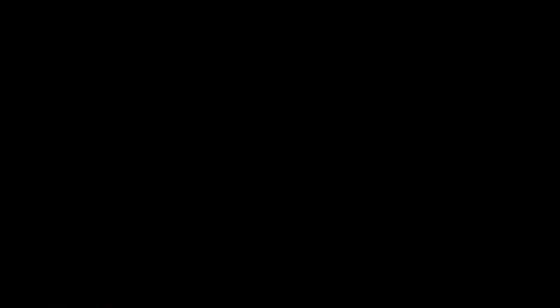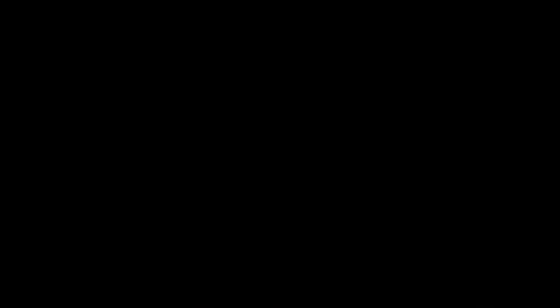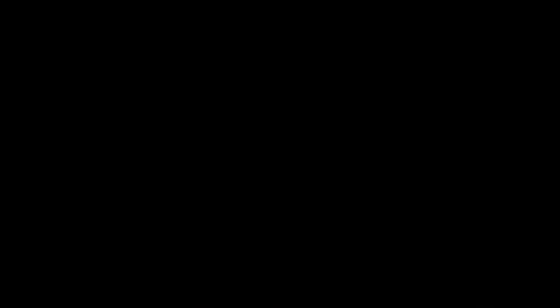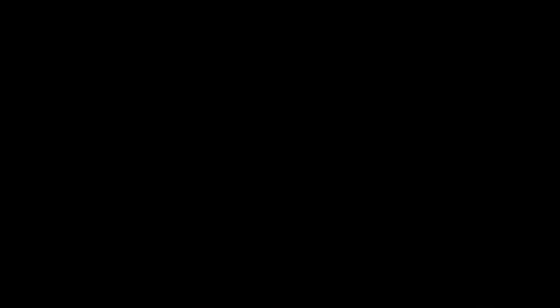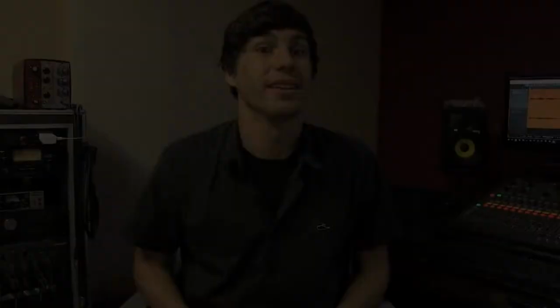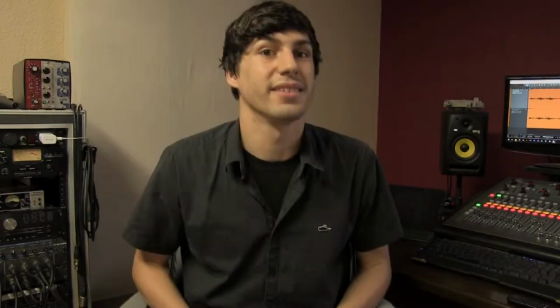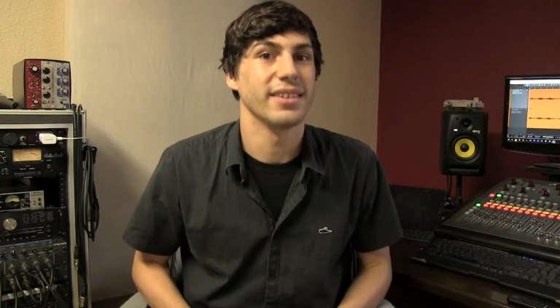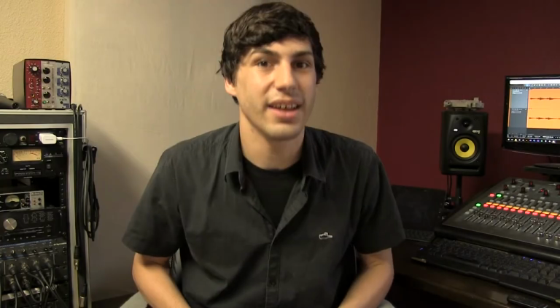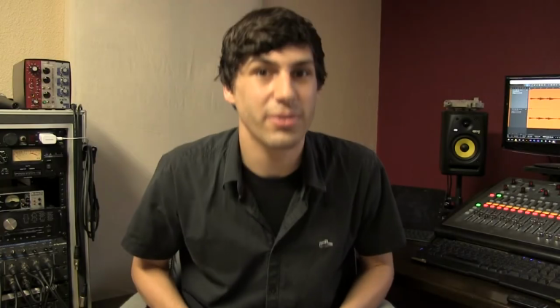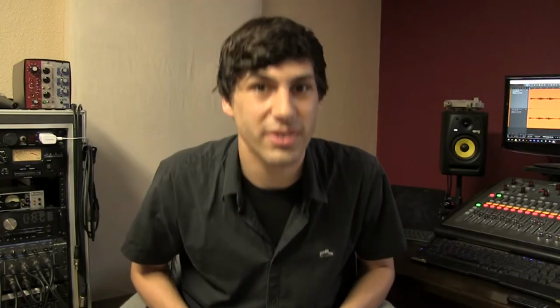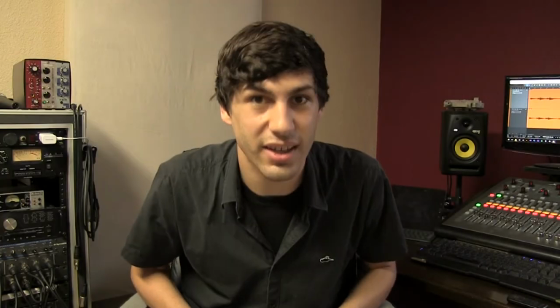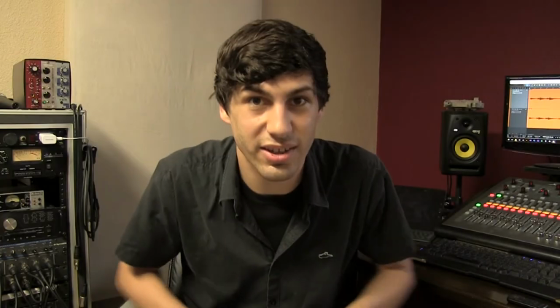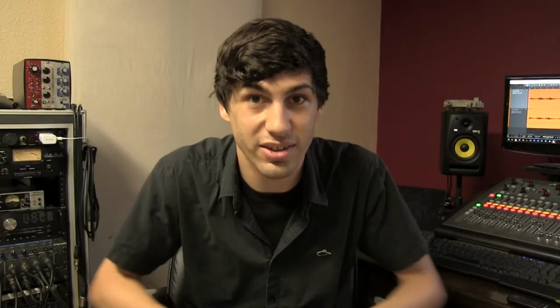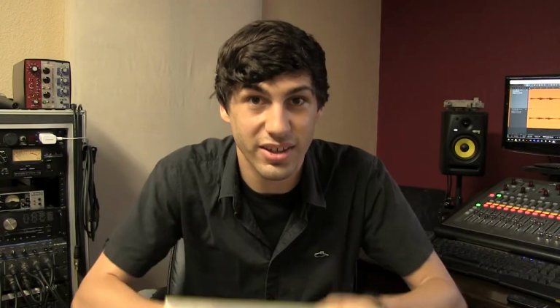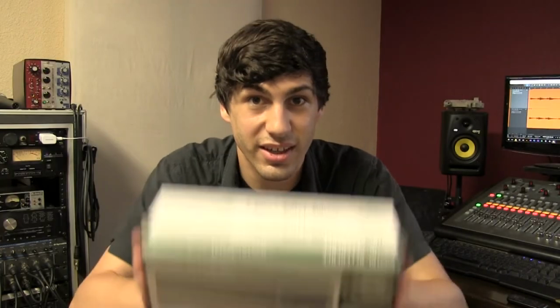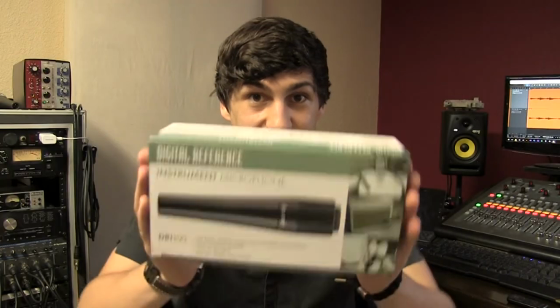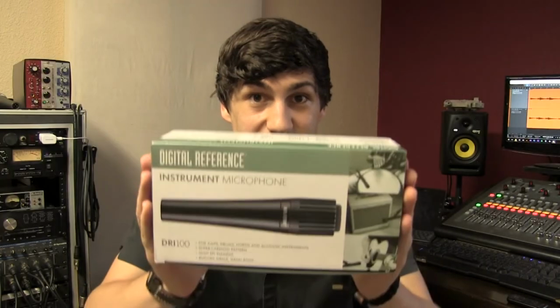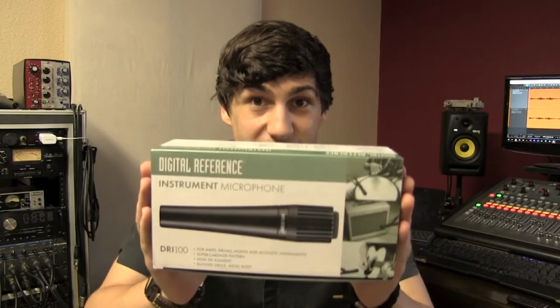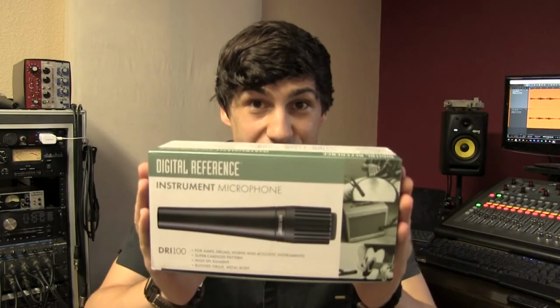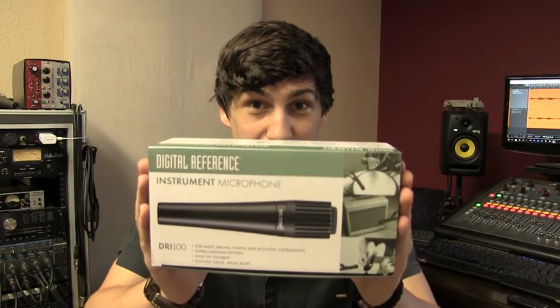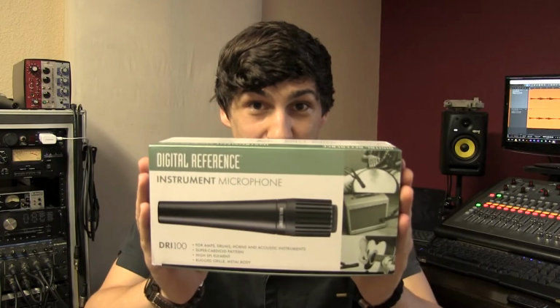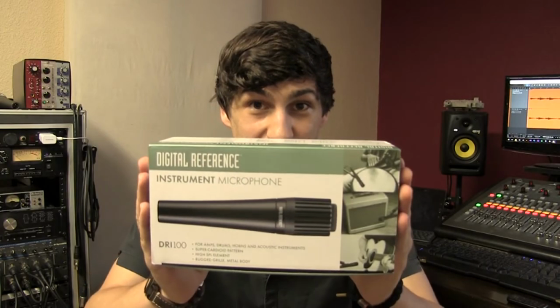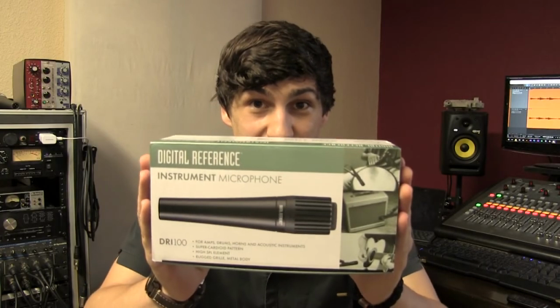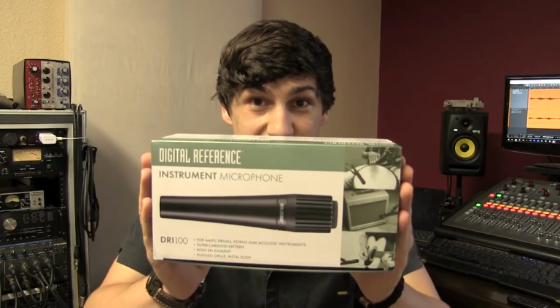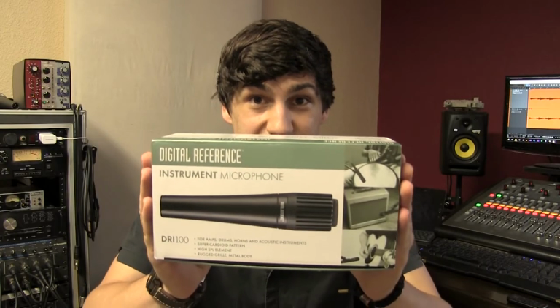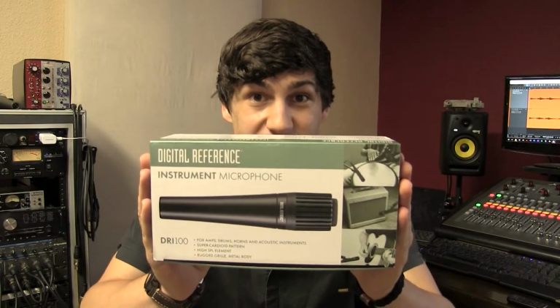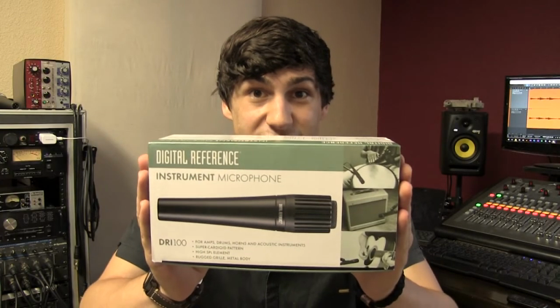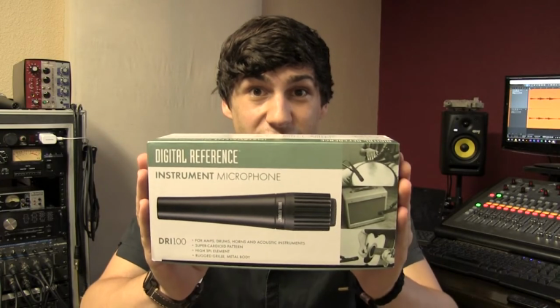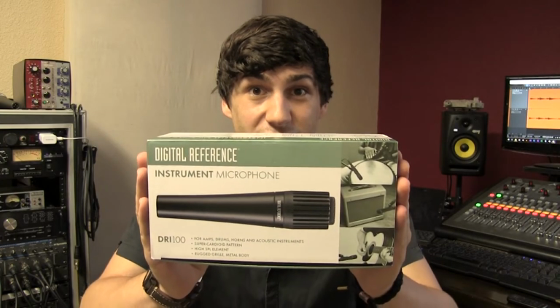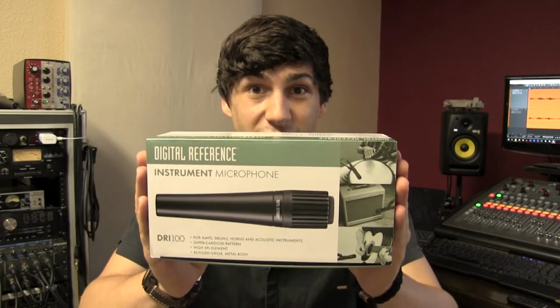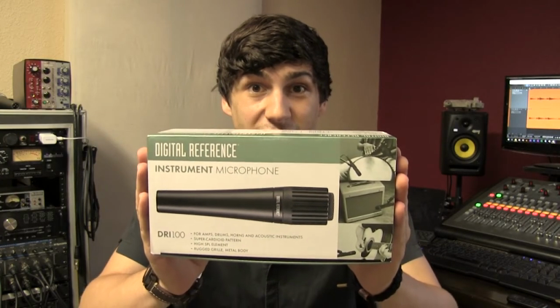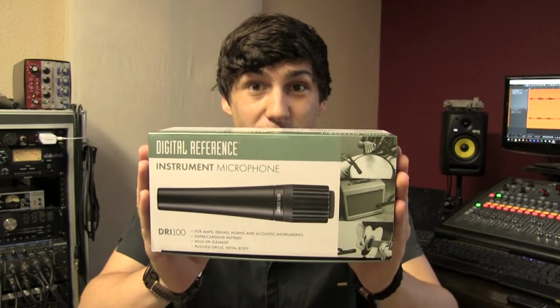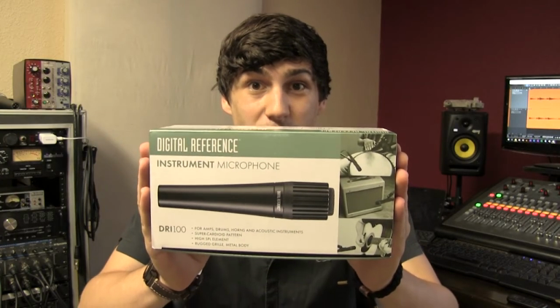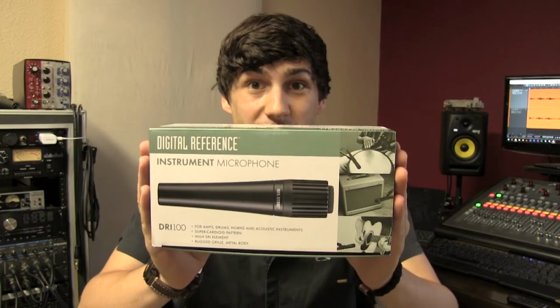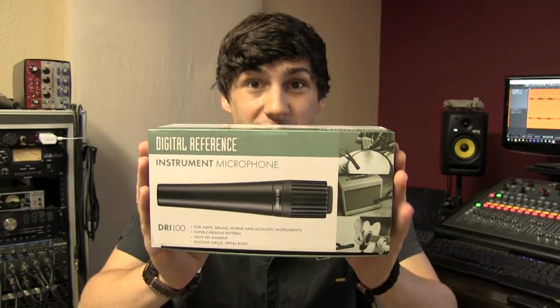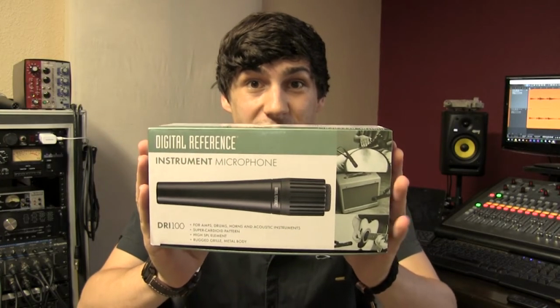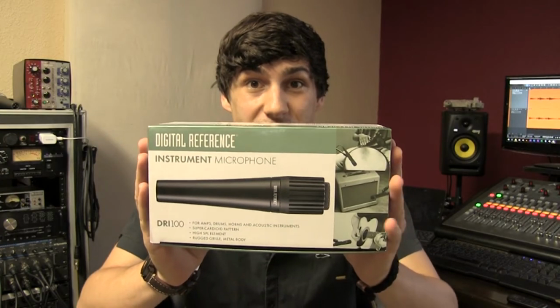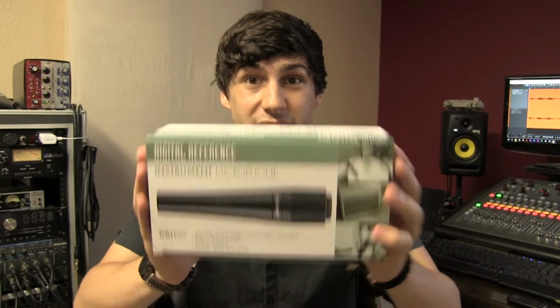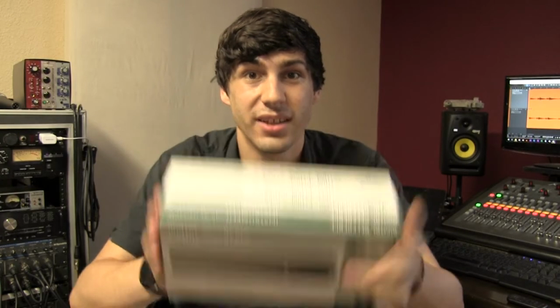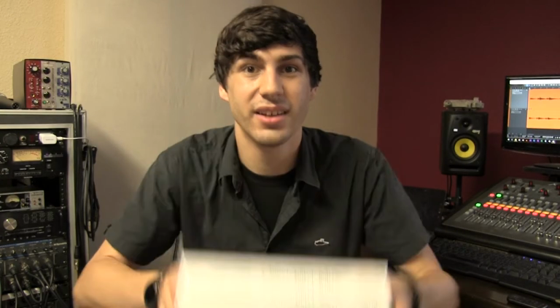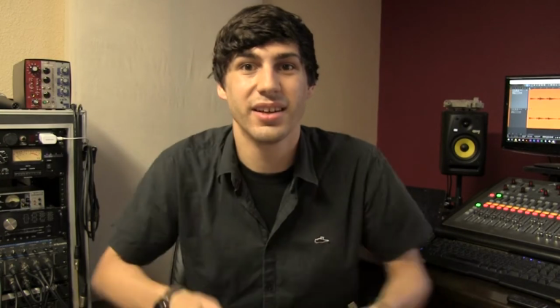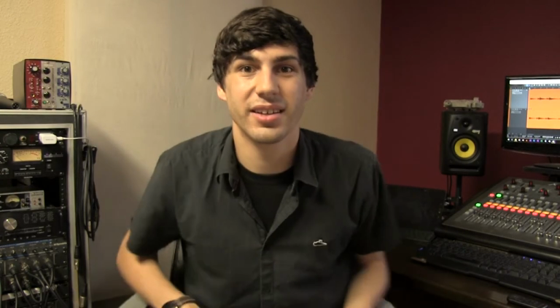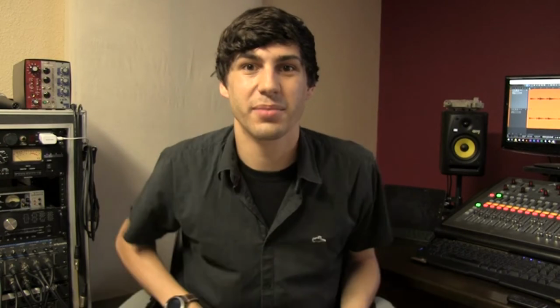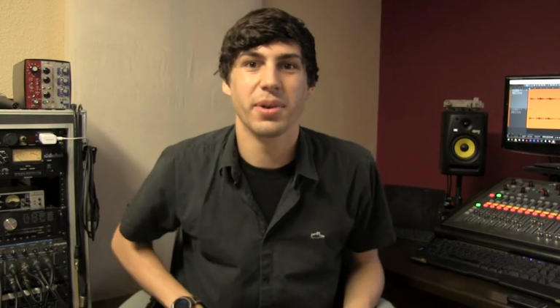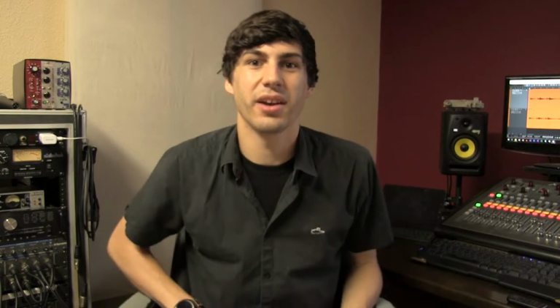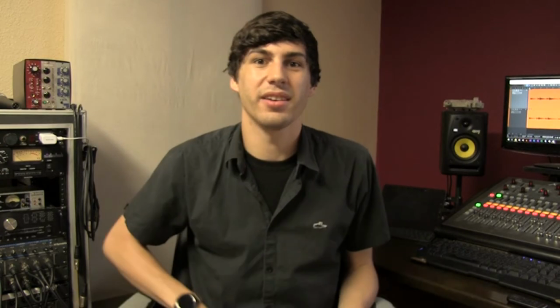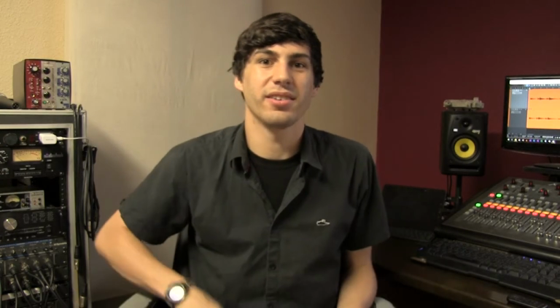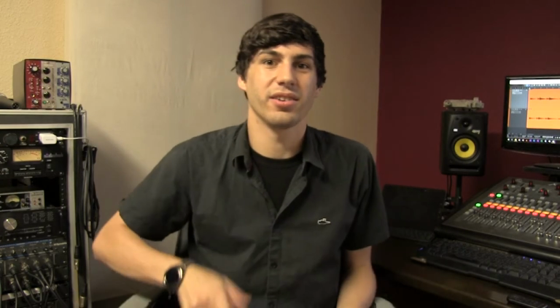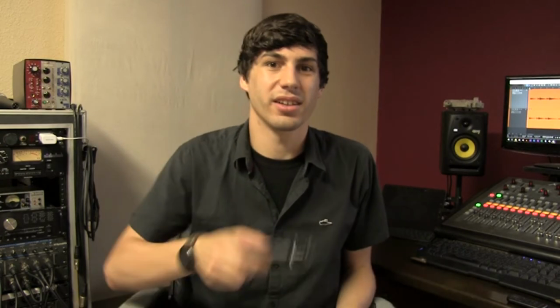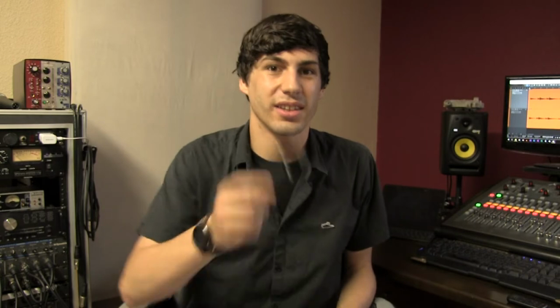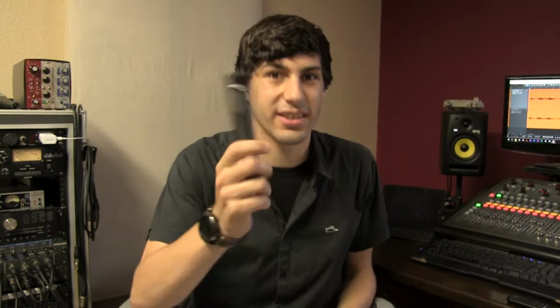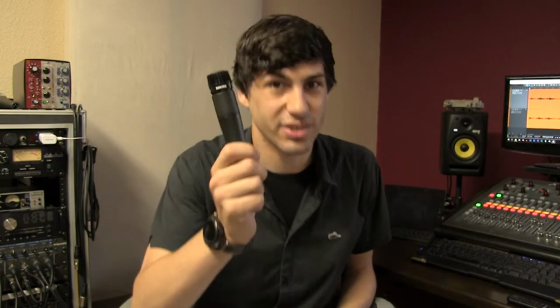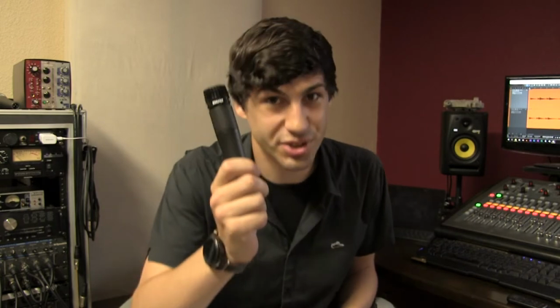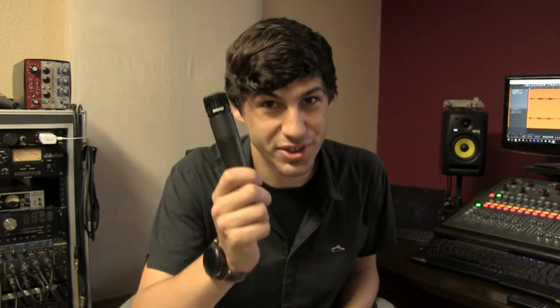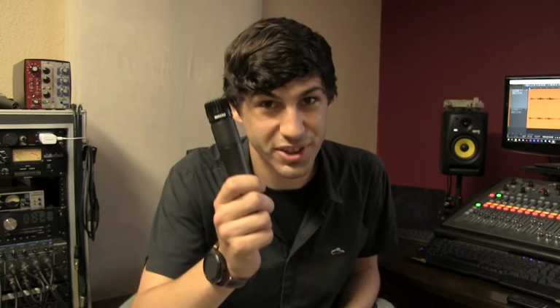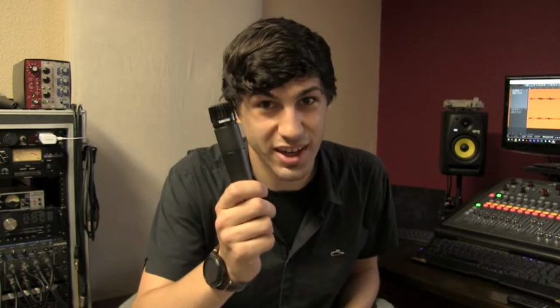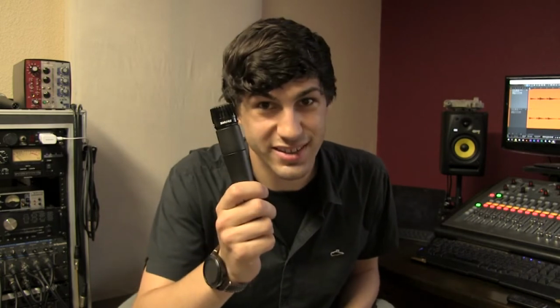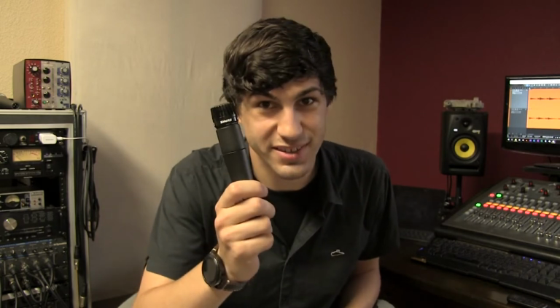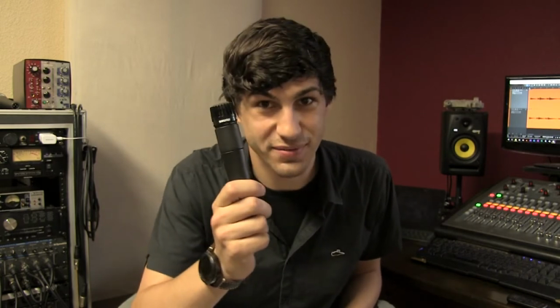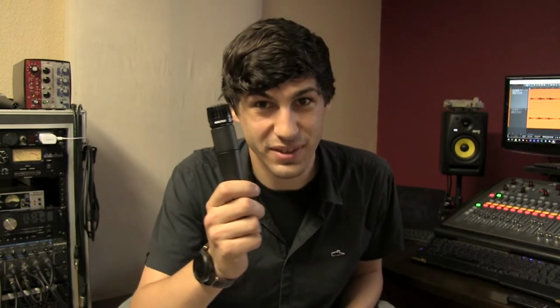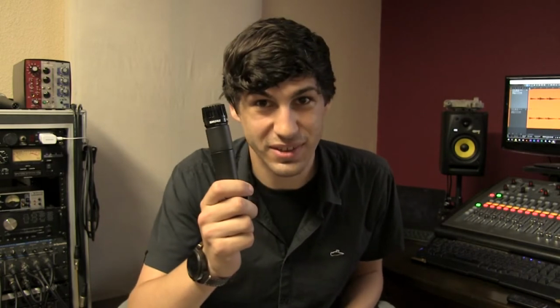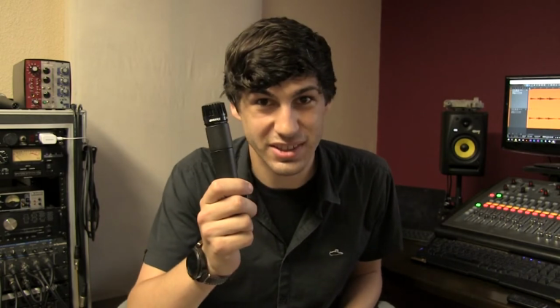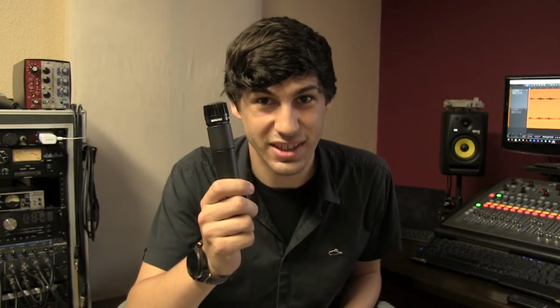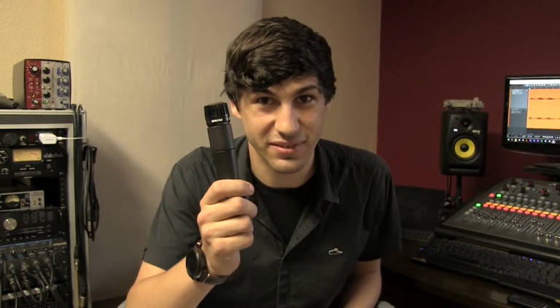Today we're taking a look at the Digital Reference DRI 100 and comparing it to the classic Shure SM57.